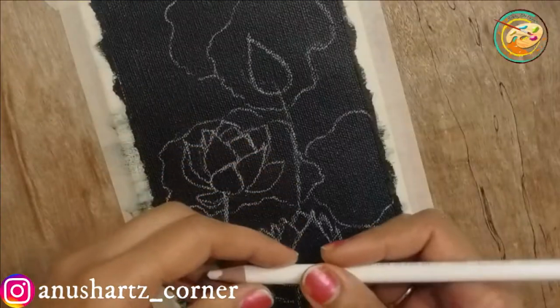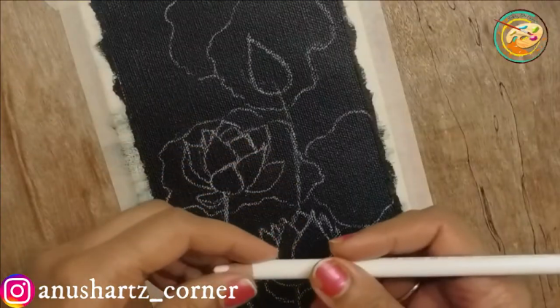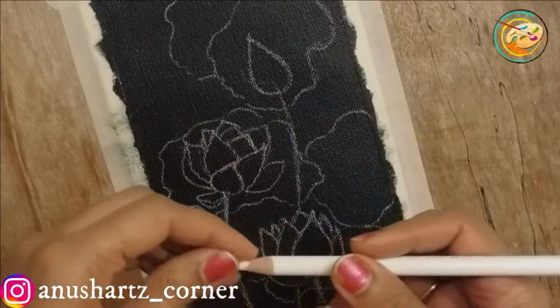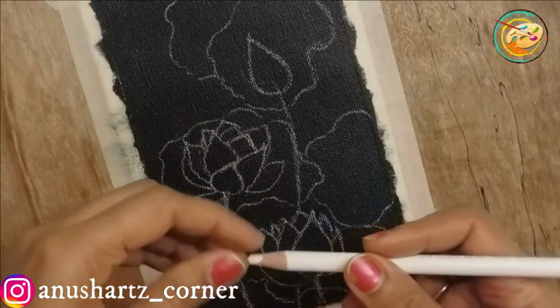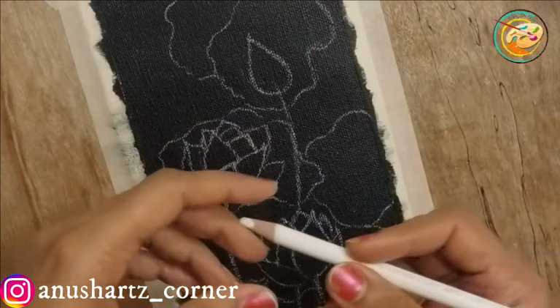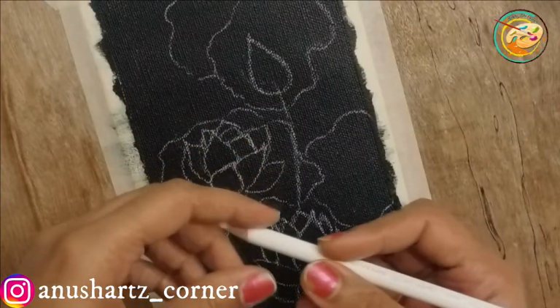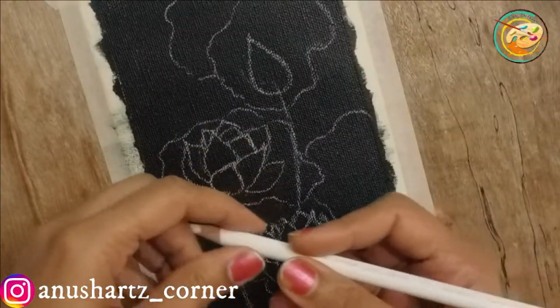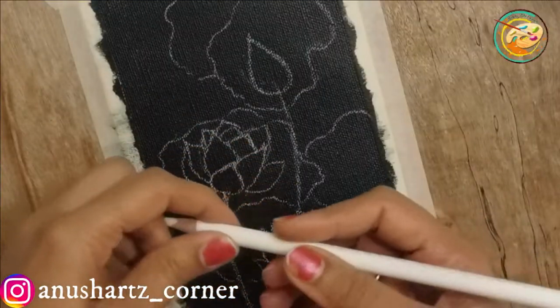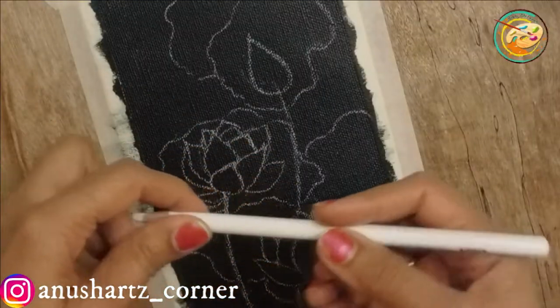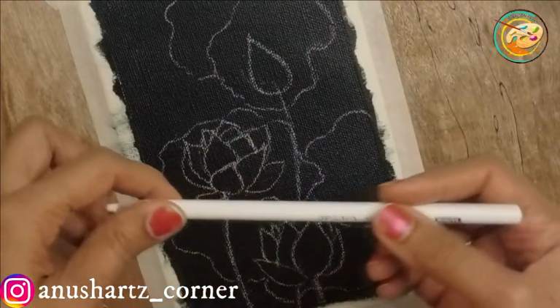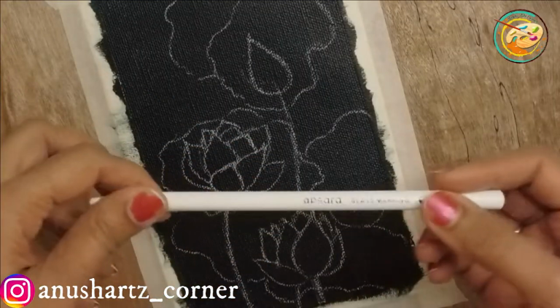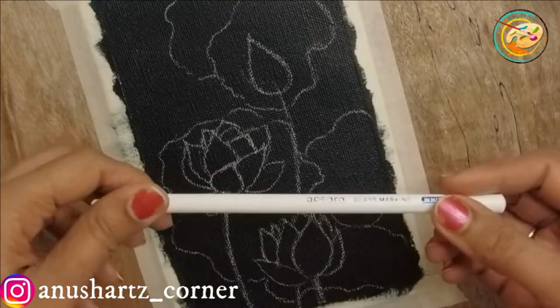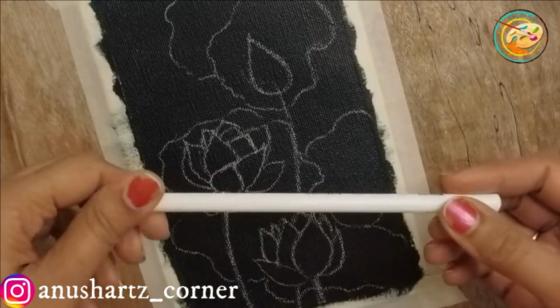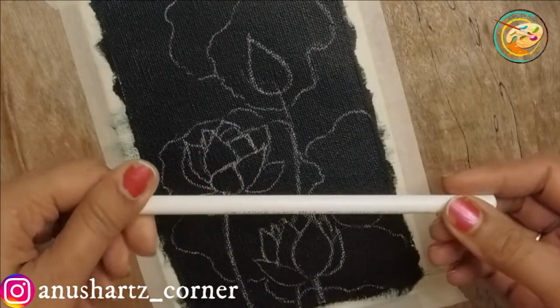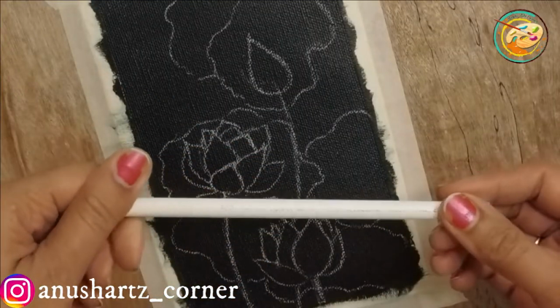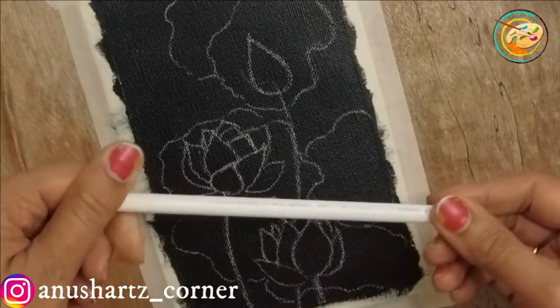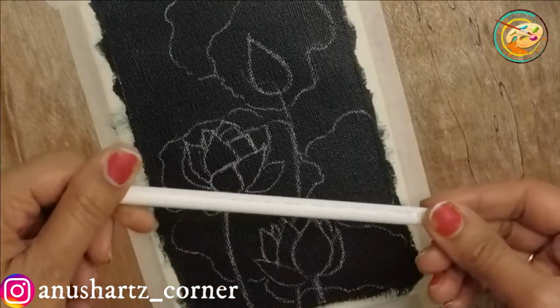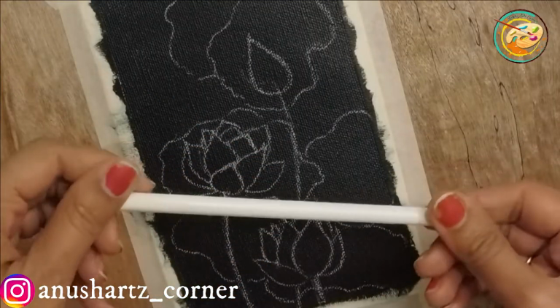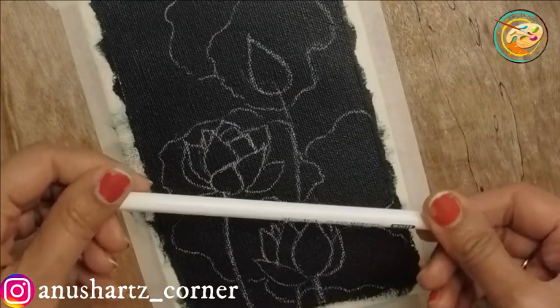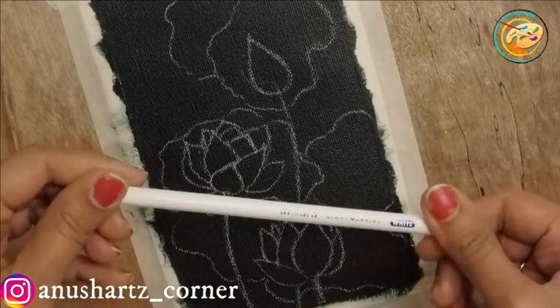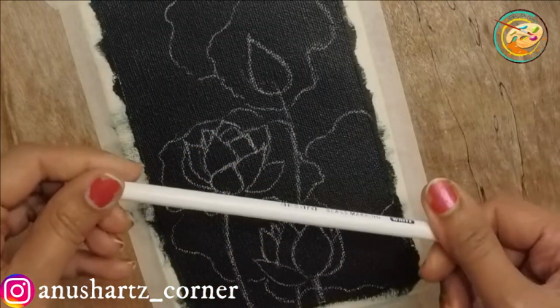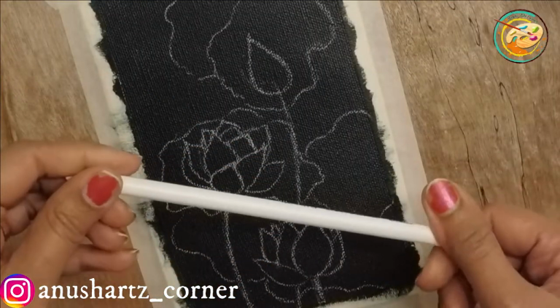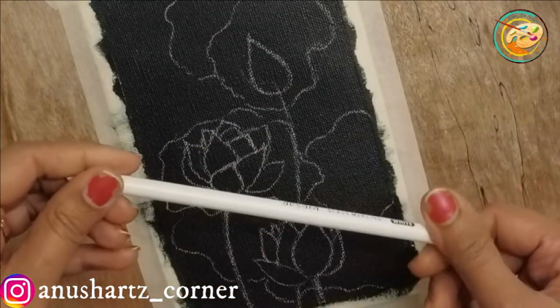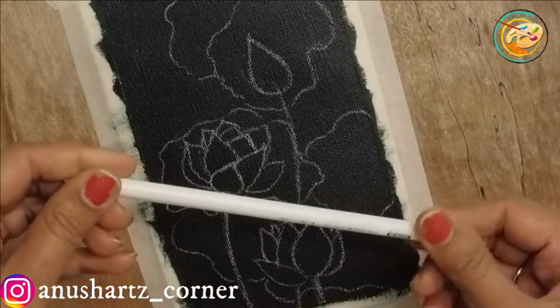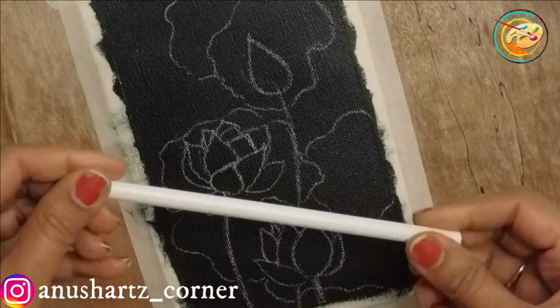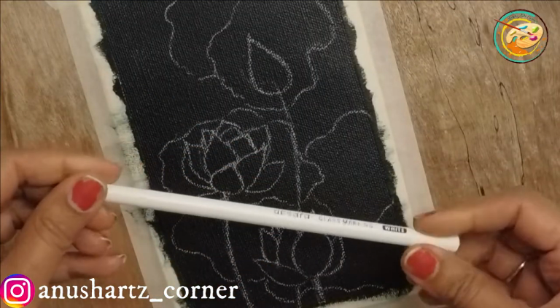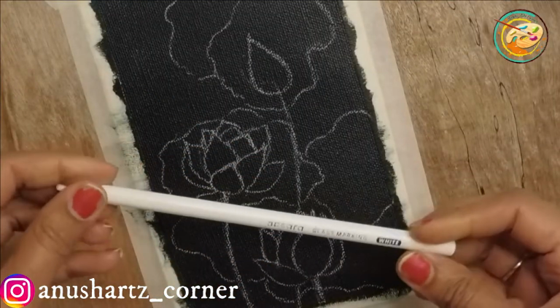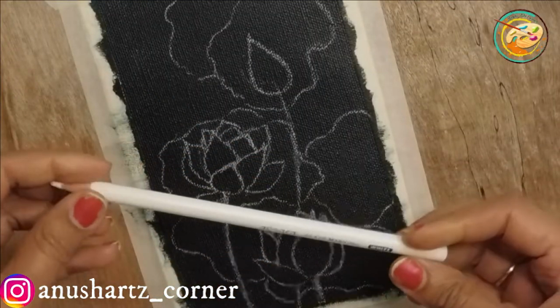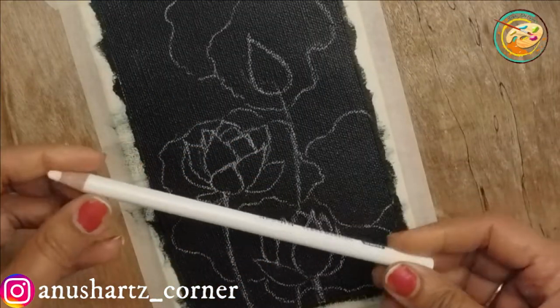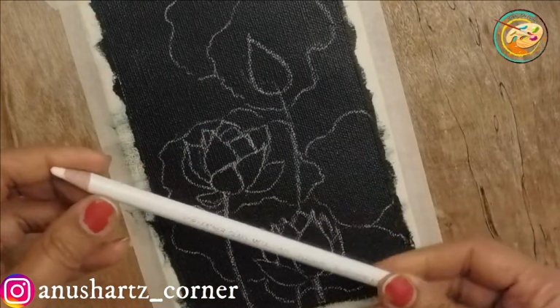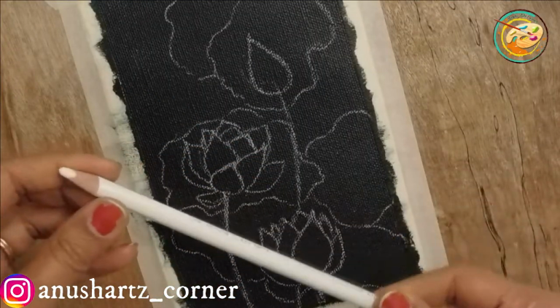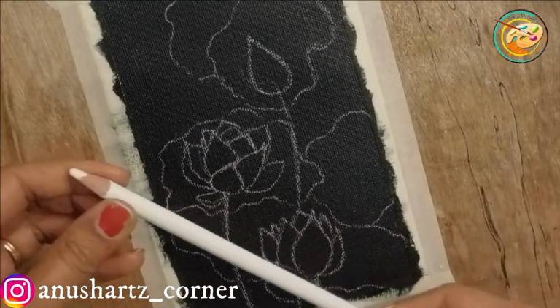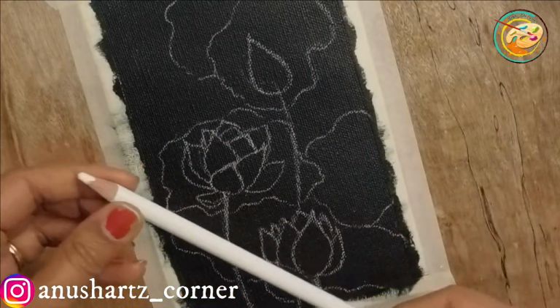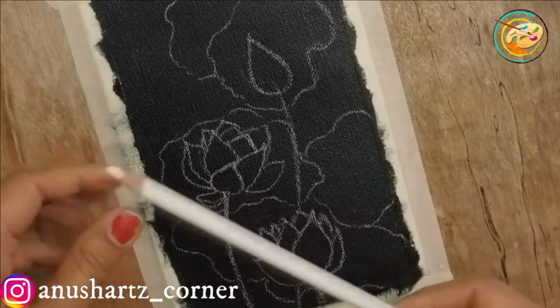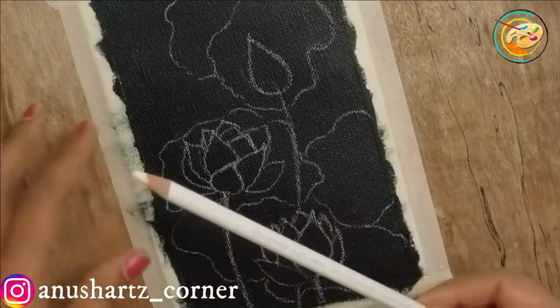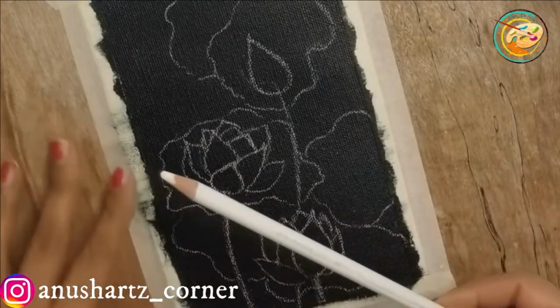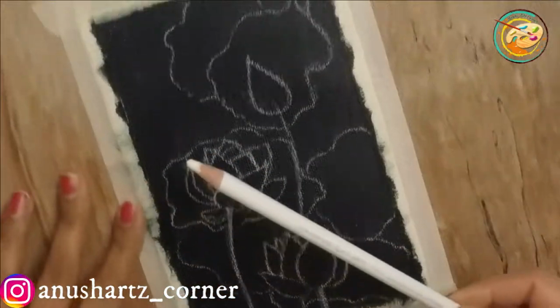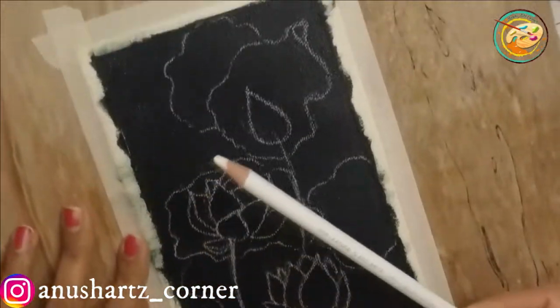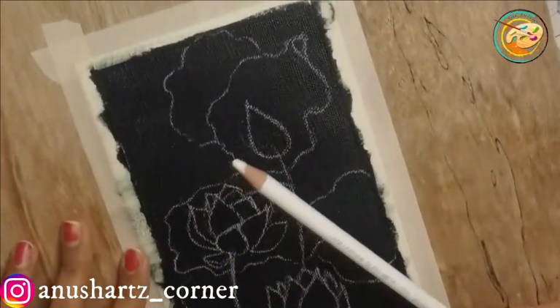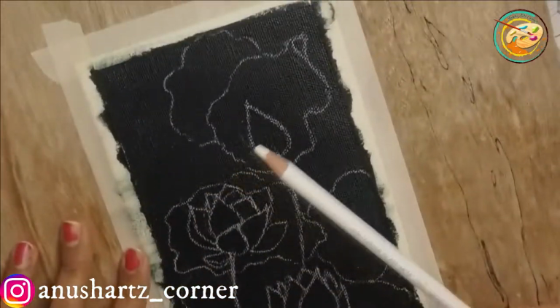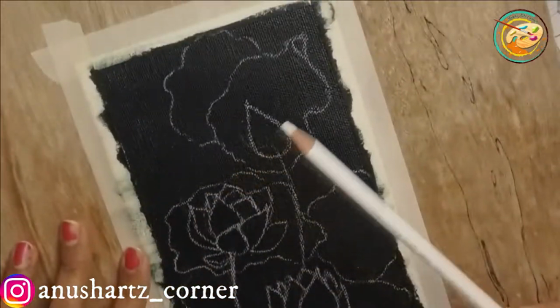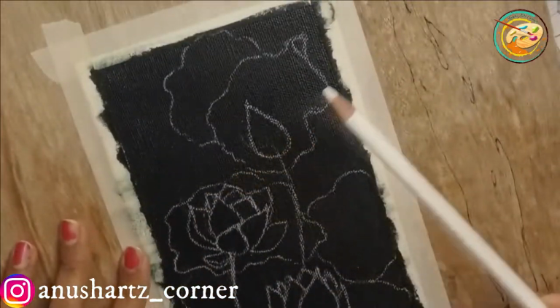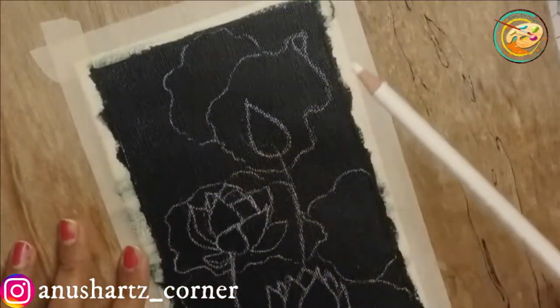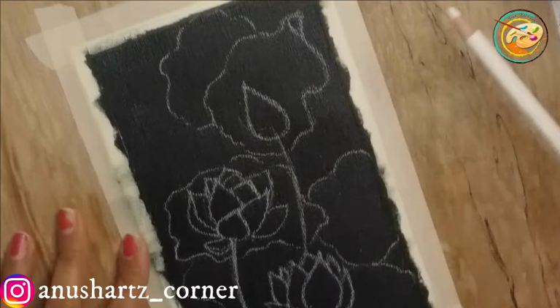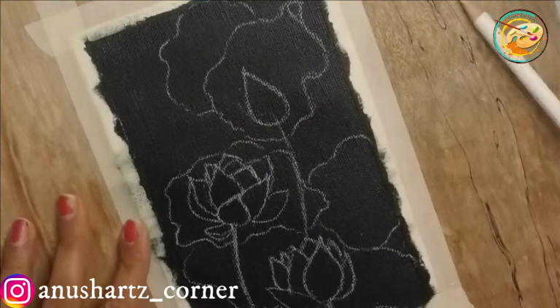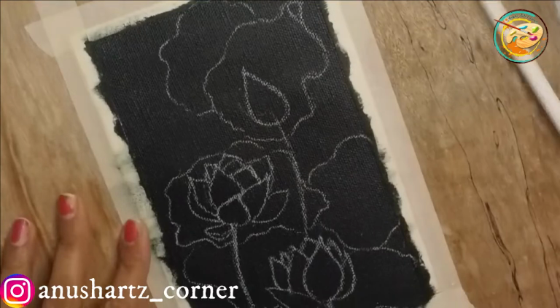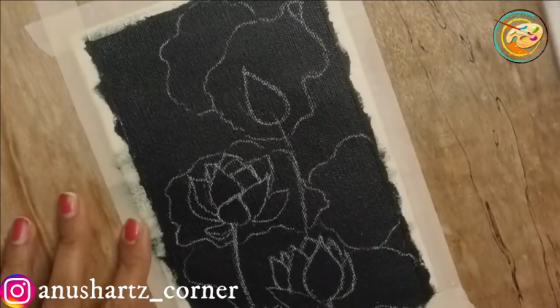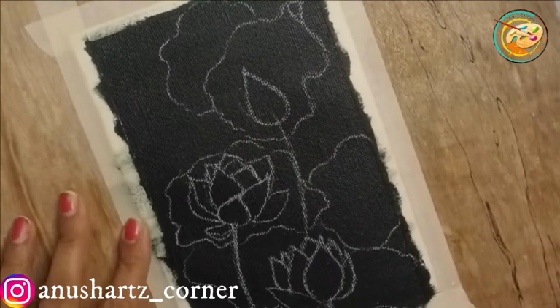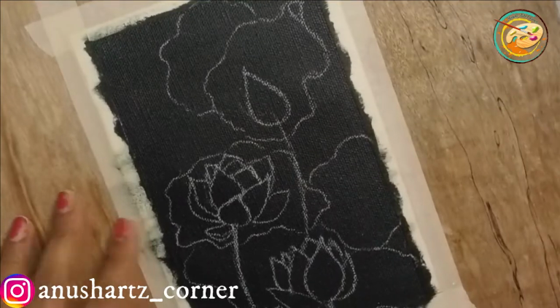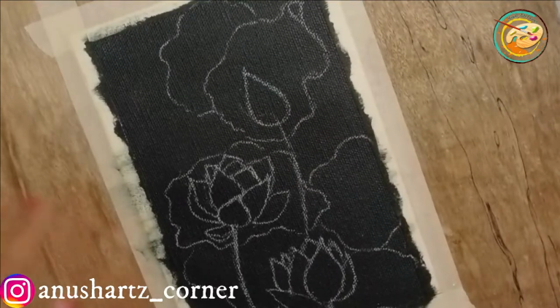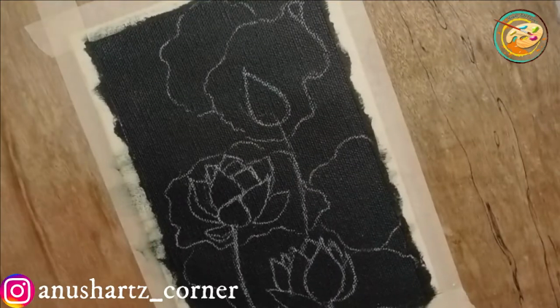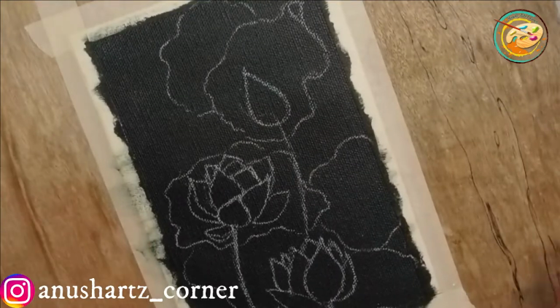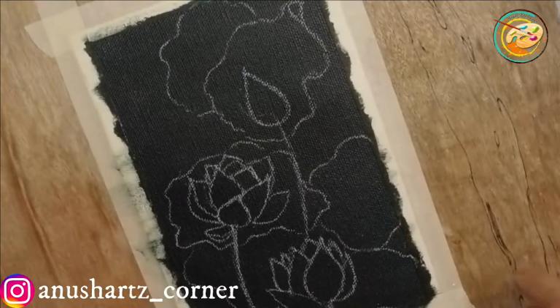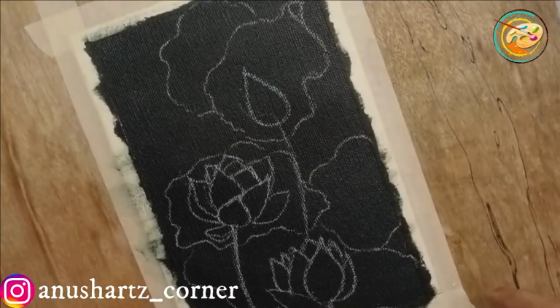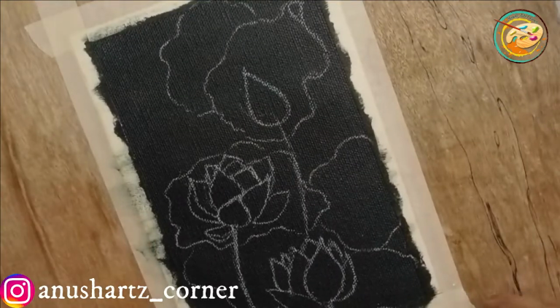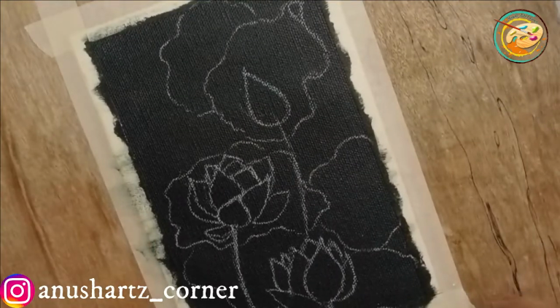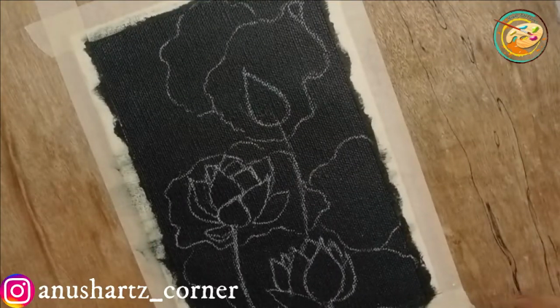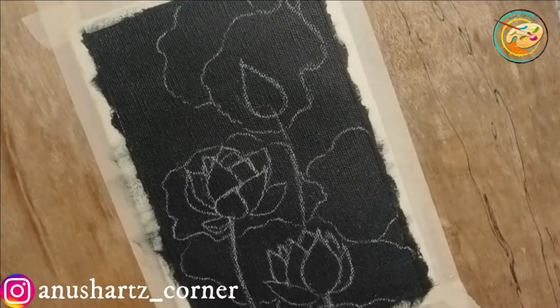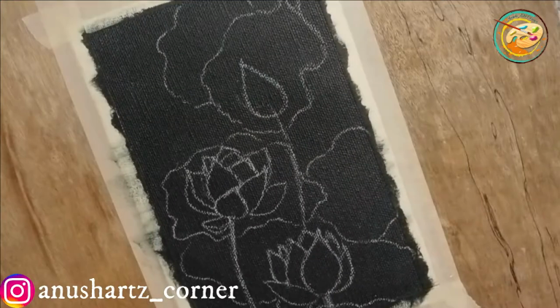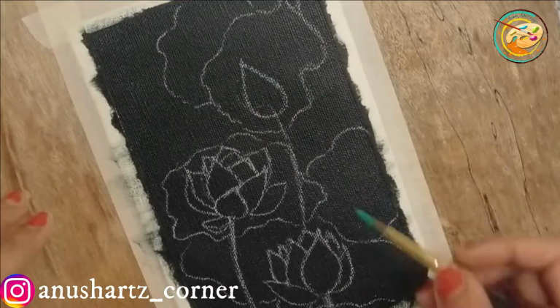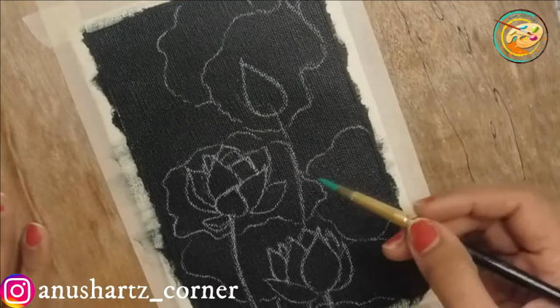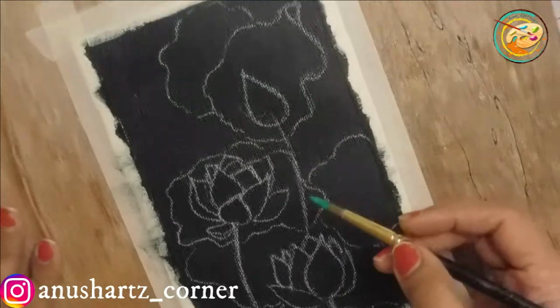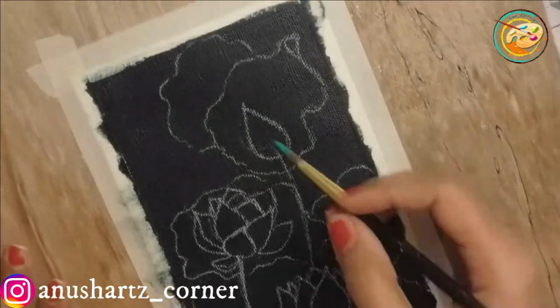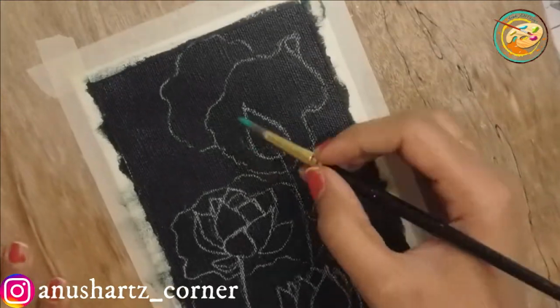We will fill the outline with a glass marking pencil — drawing the lotus and its leaves.